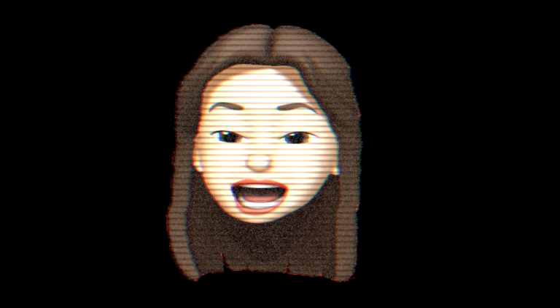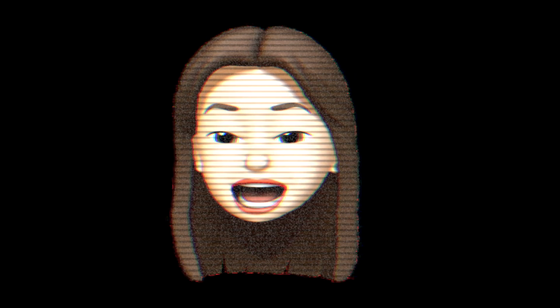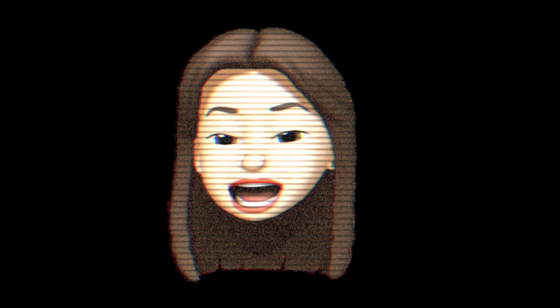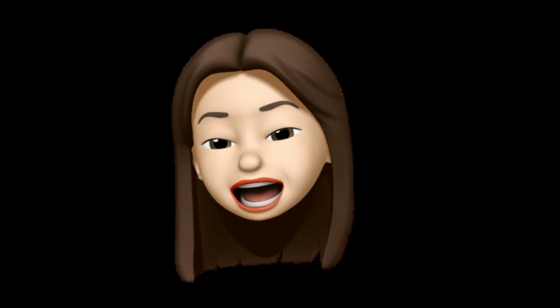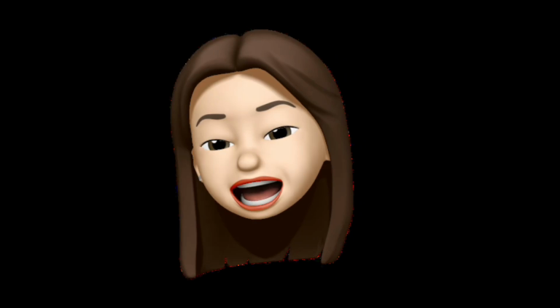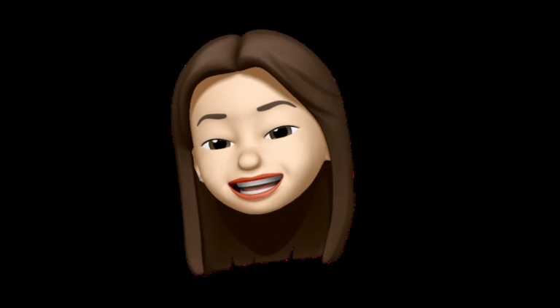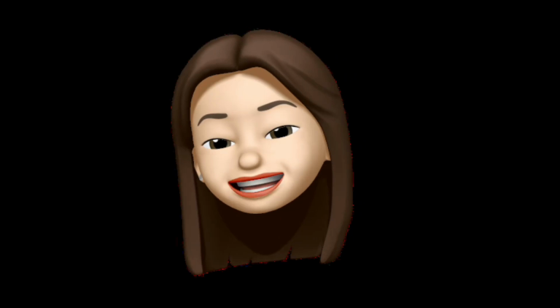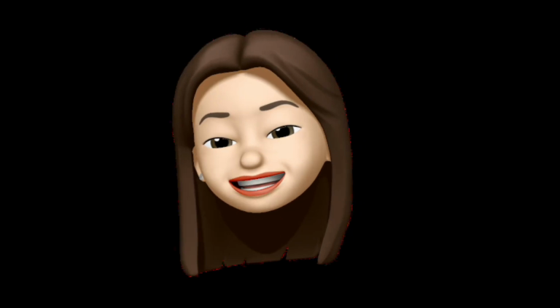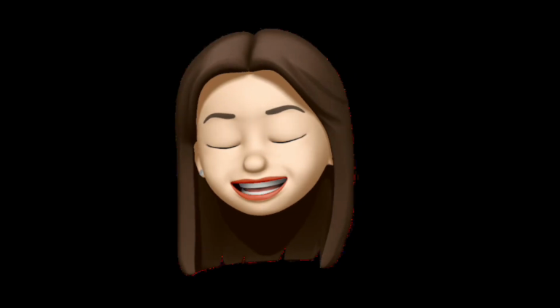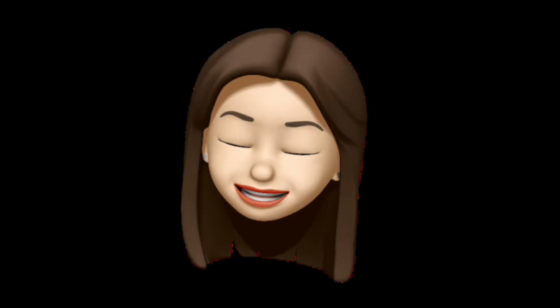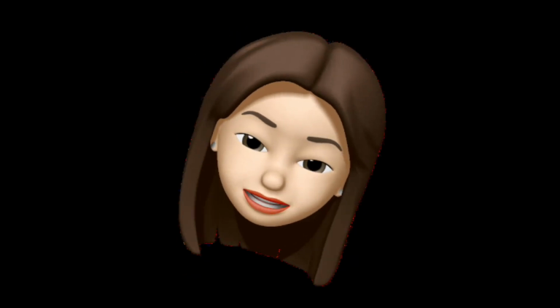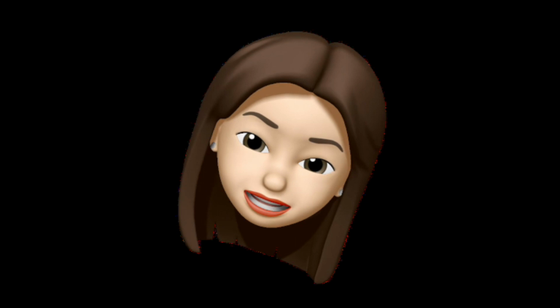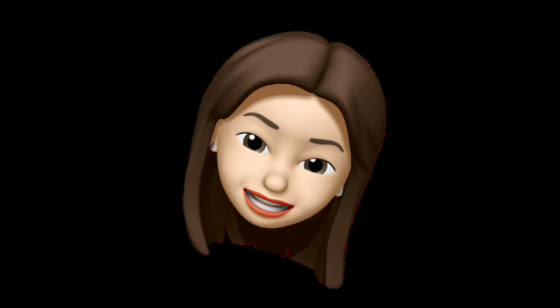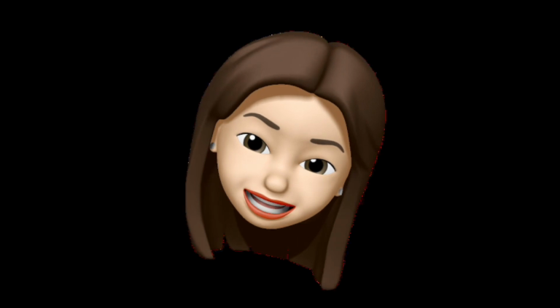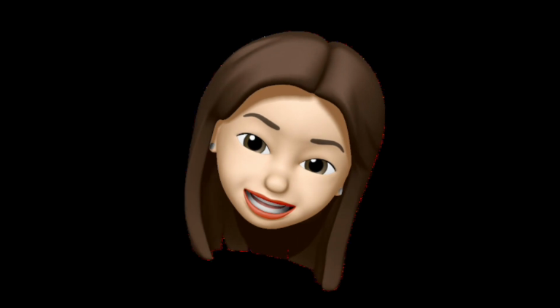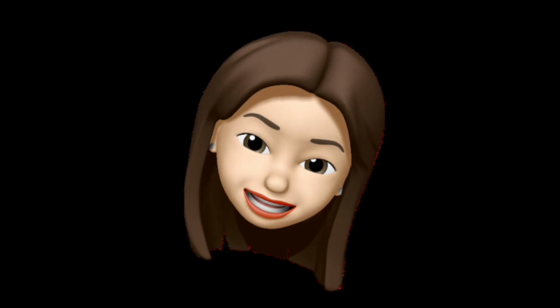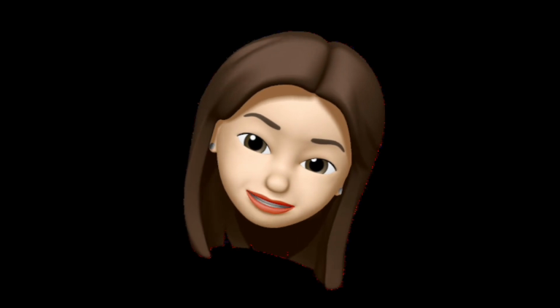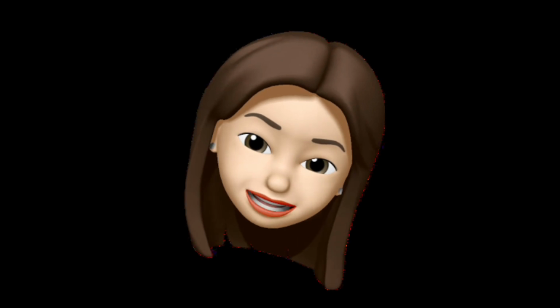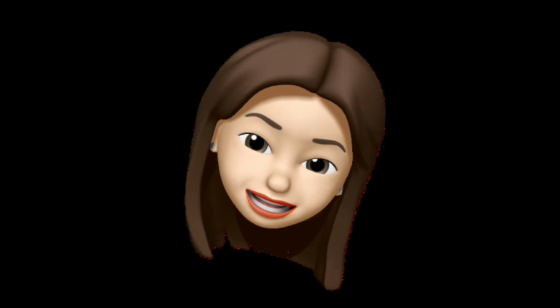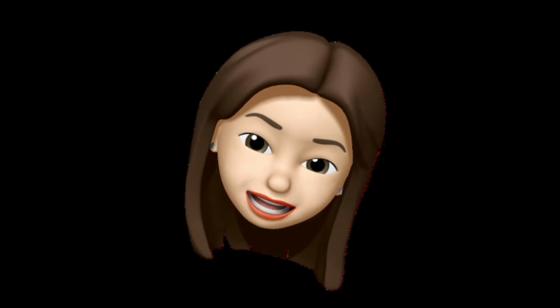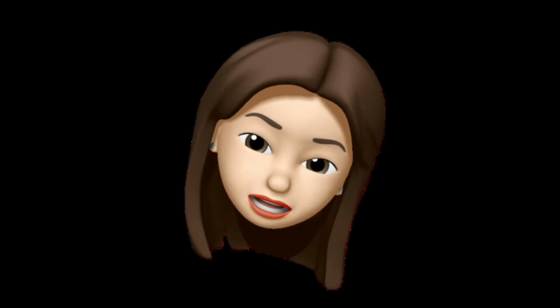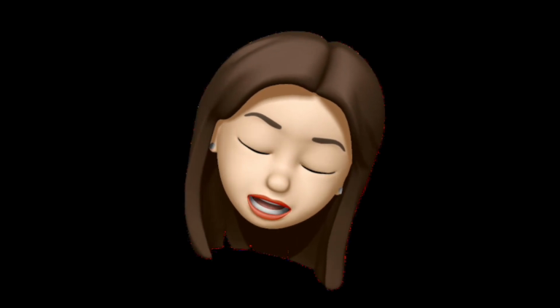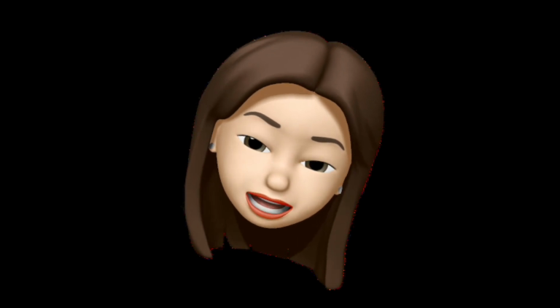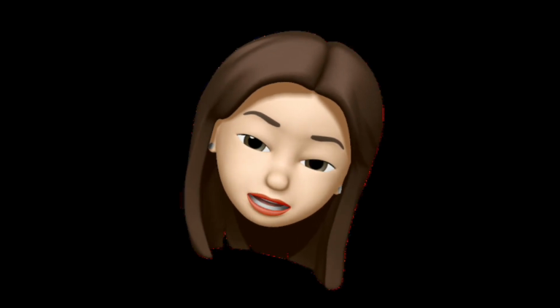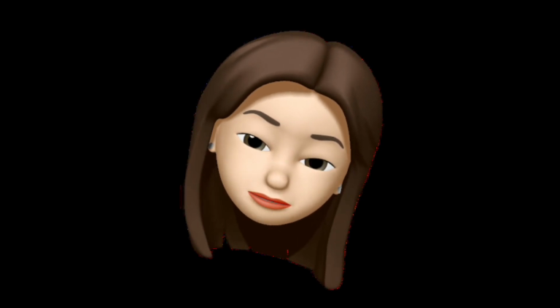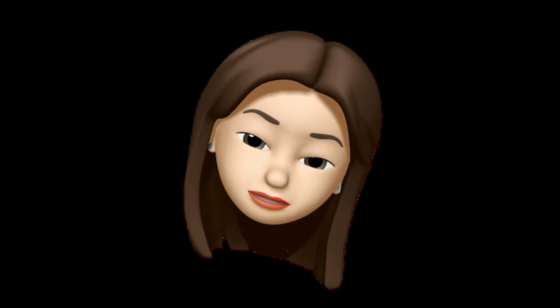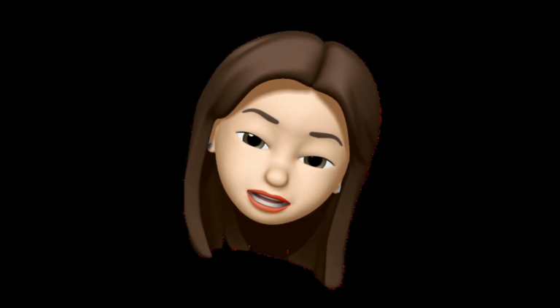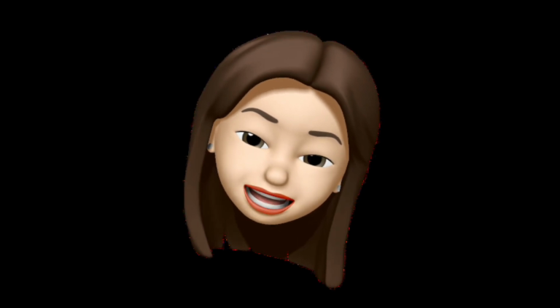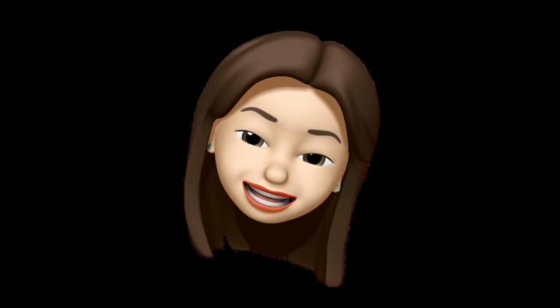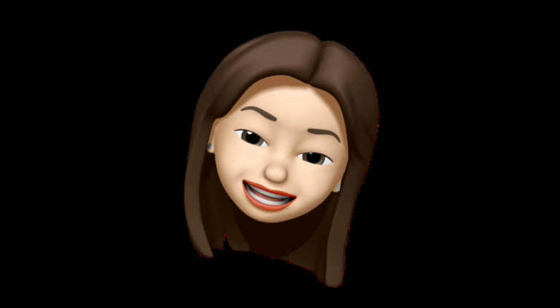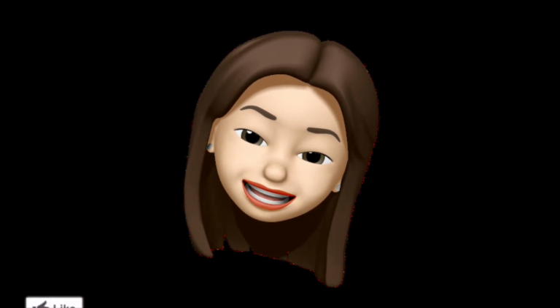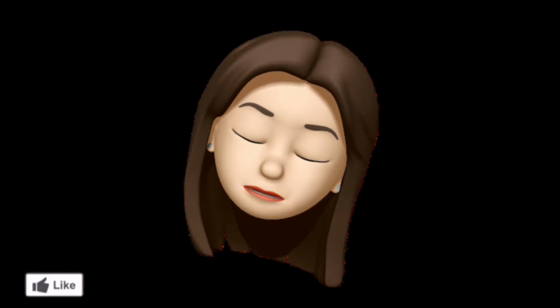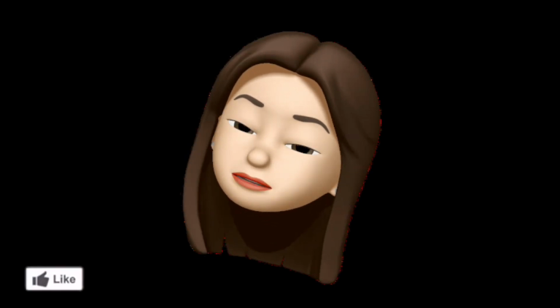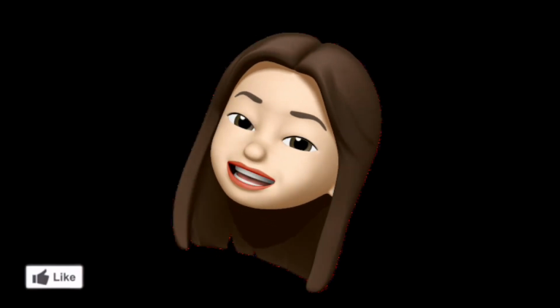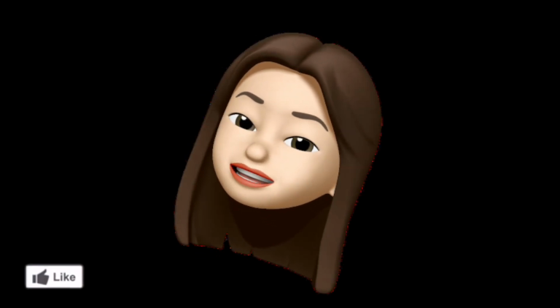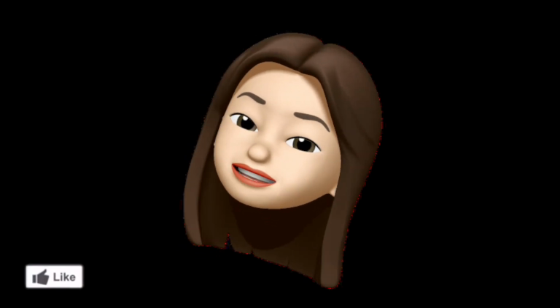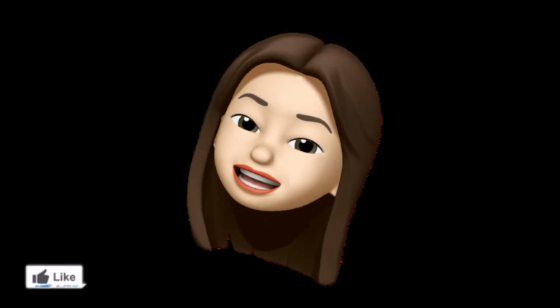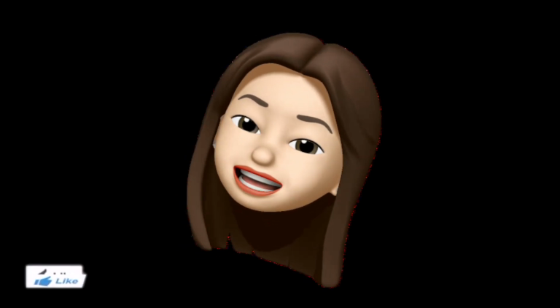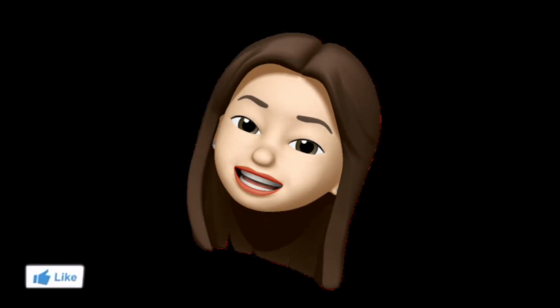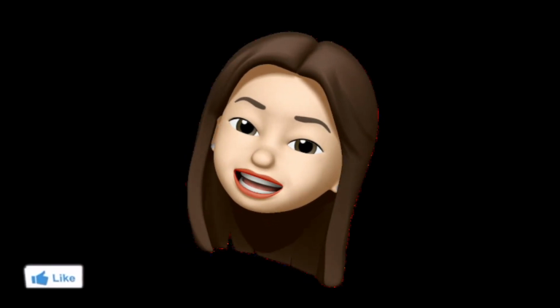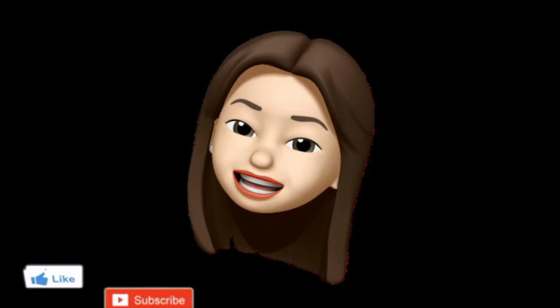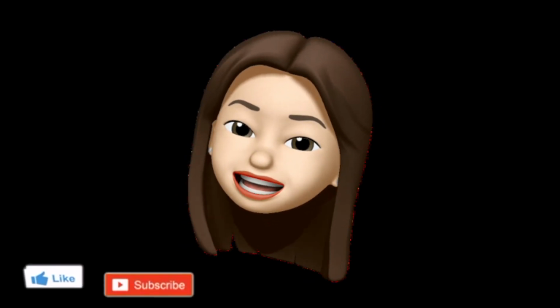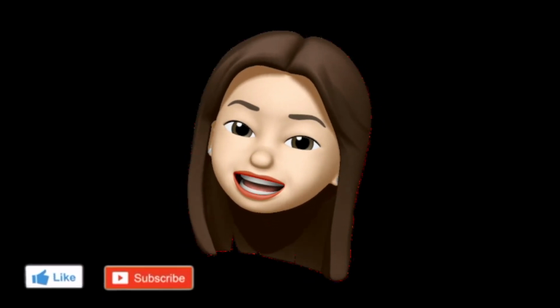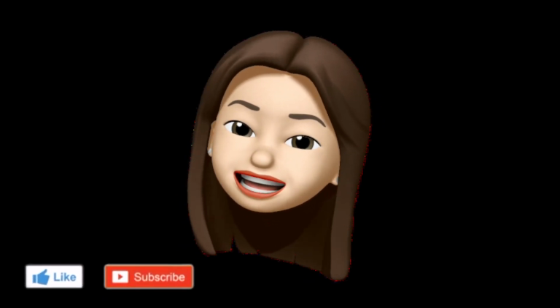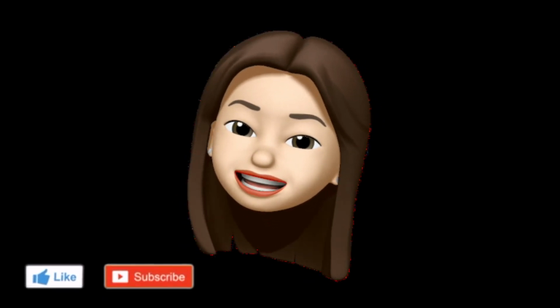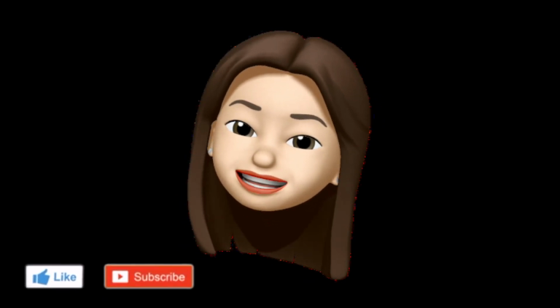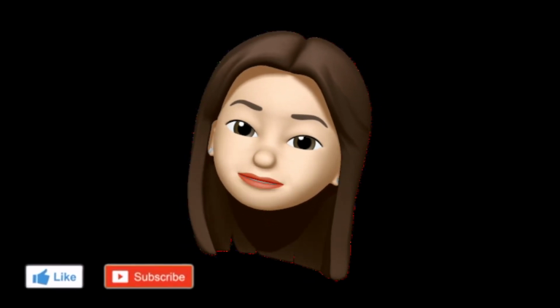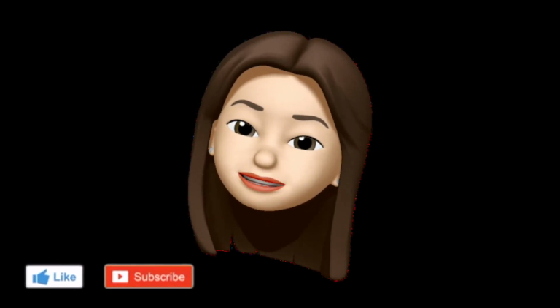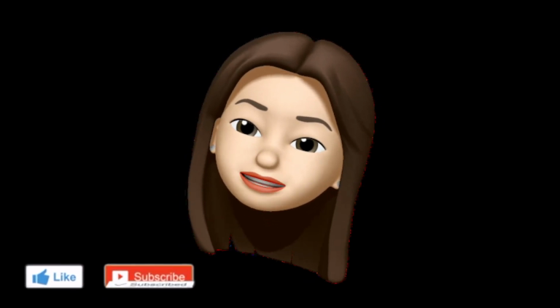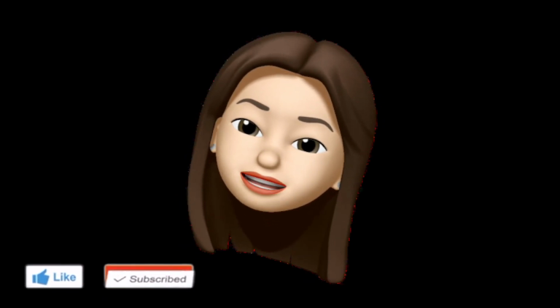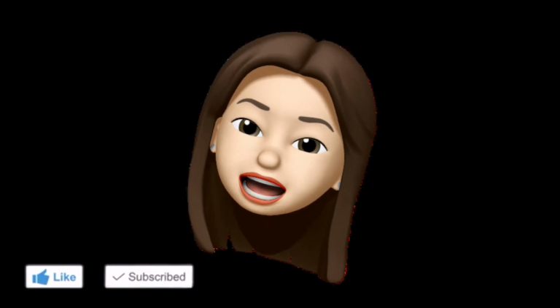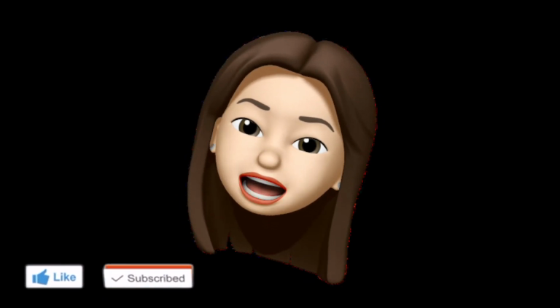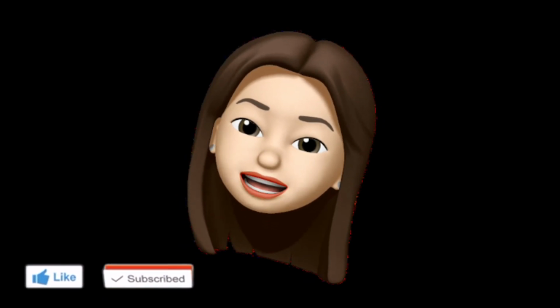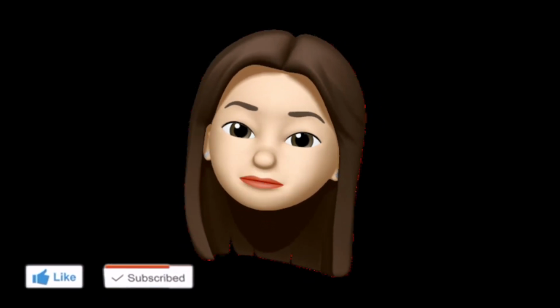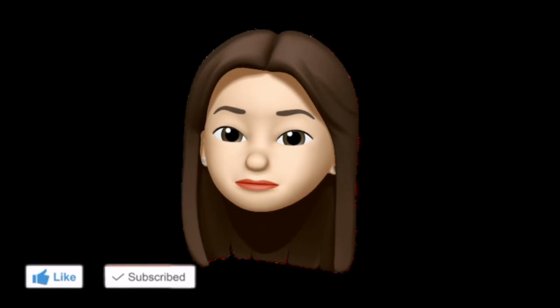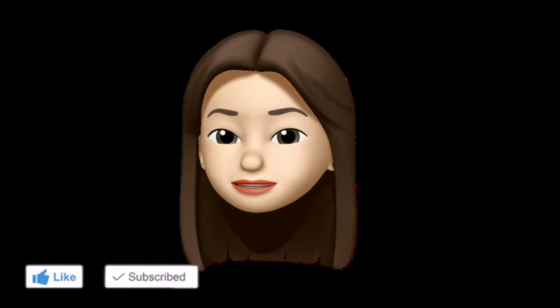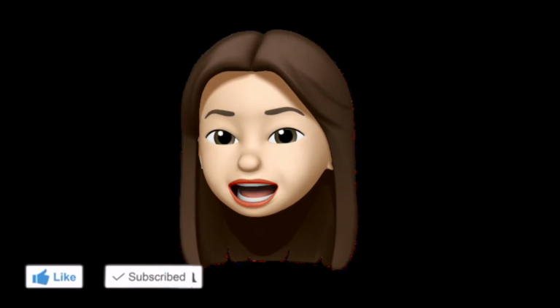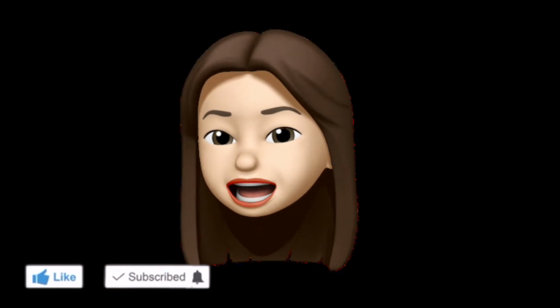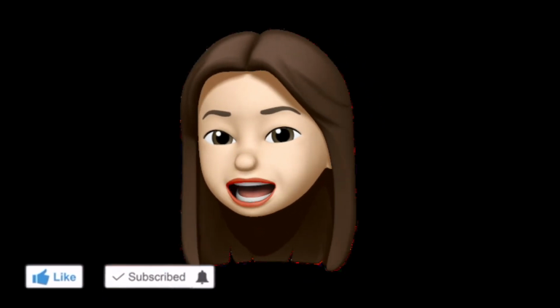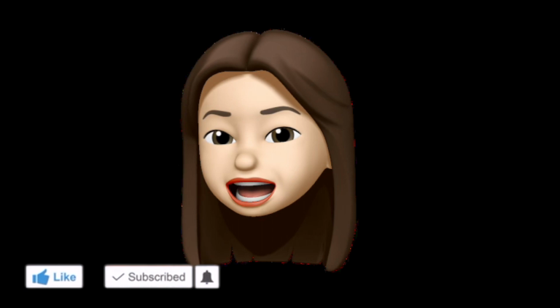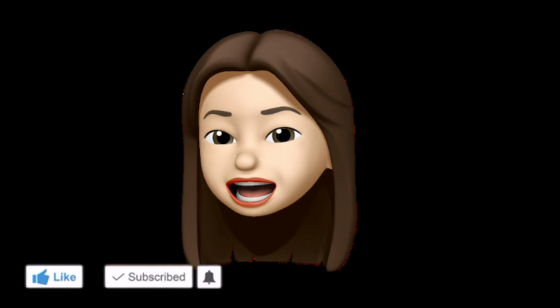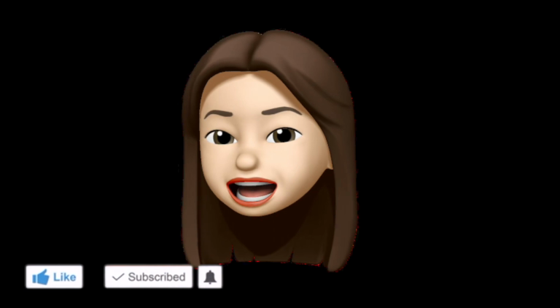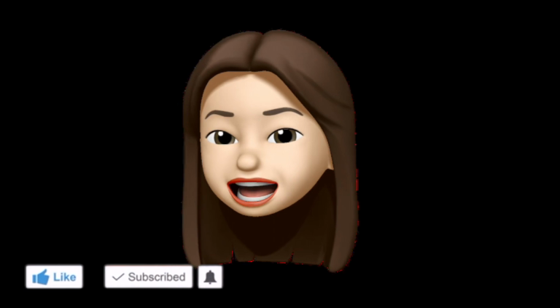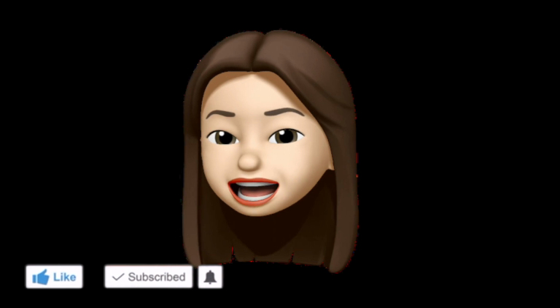And that's it for today's video! I hope you liked it. Please don't forget to hit like and subscribe. Bye bye!